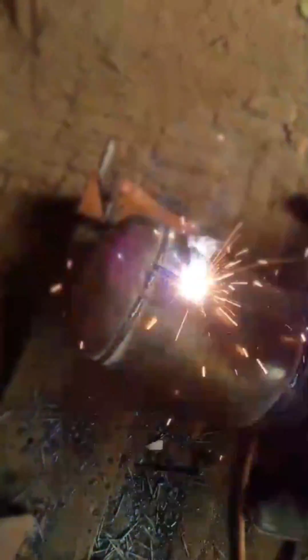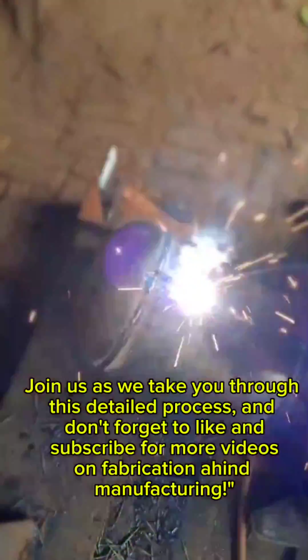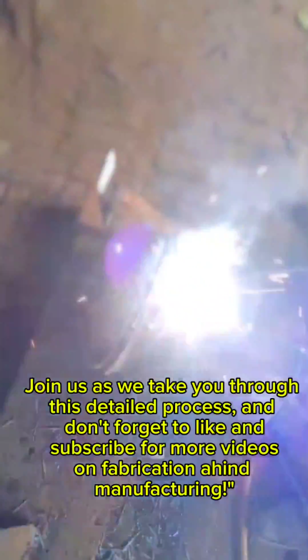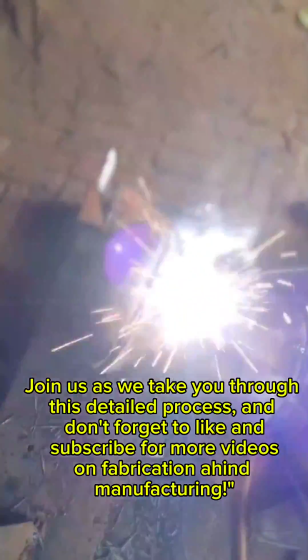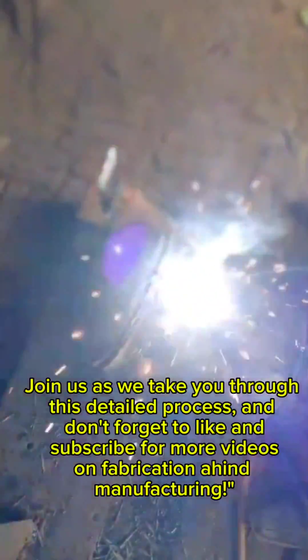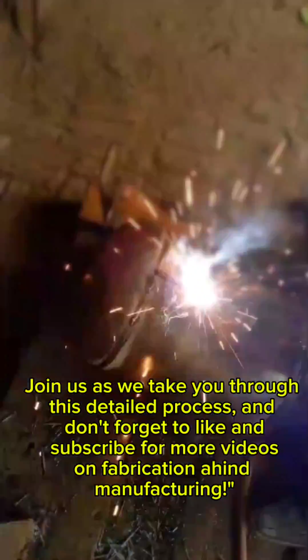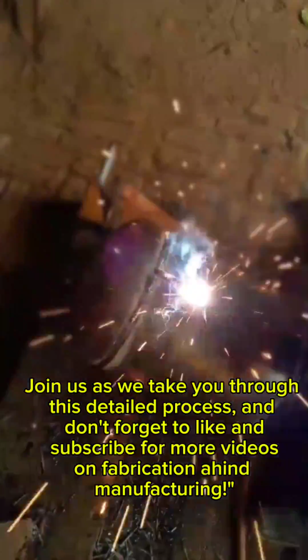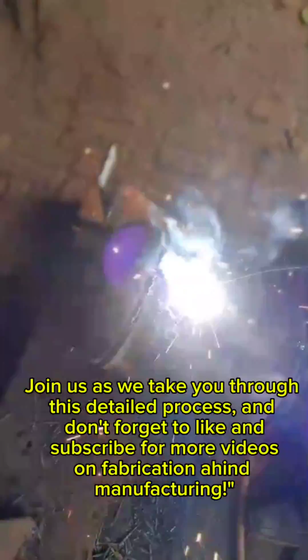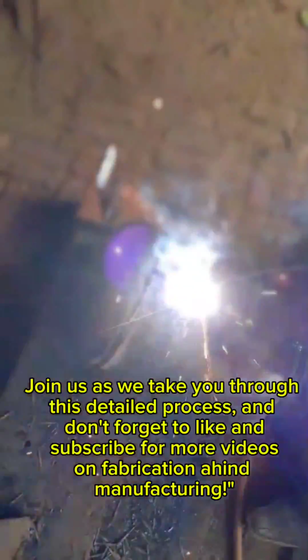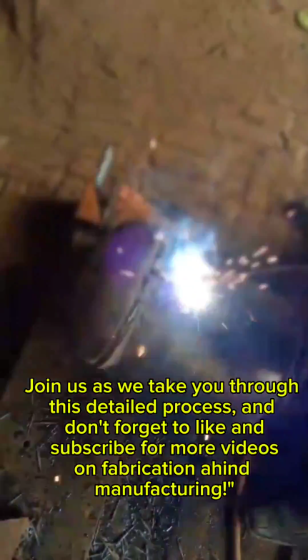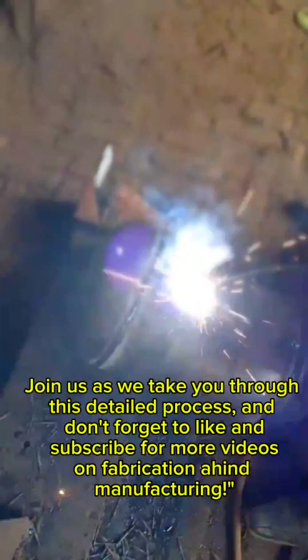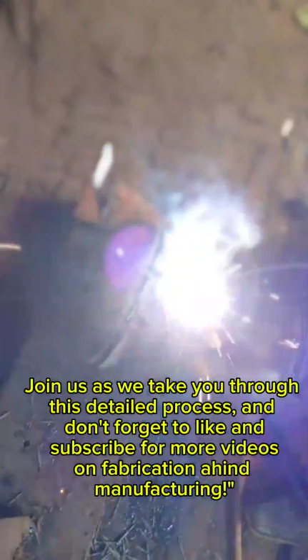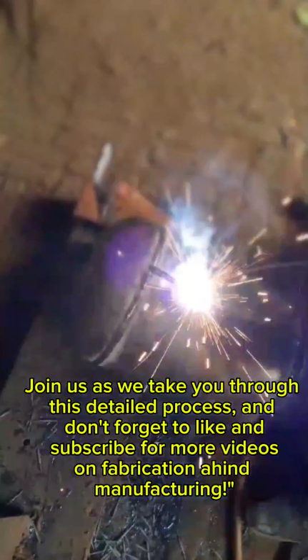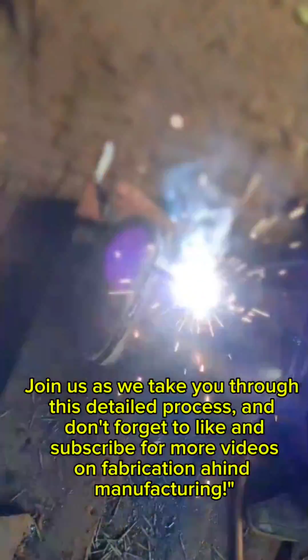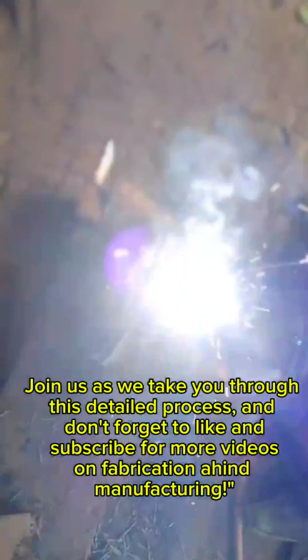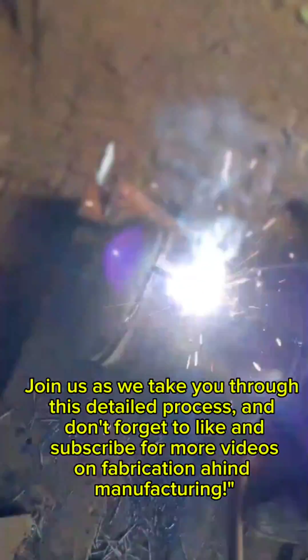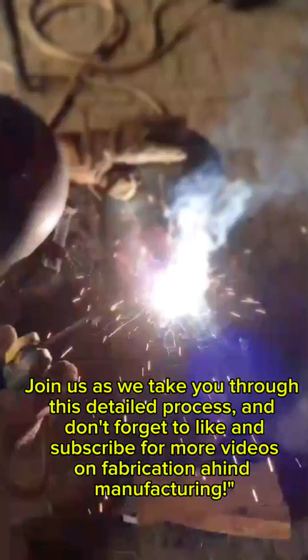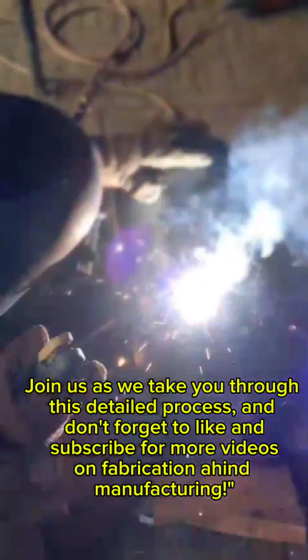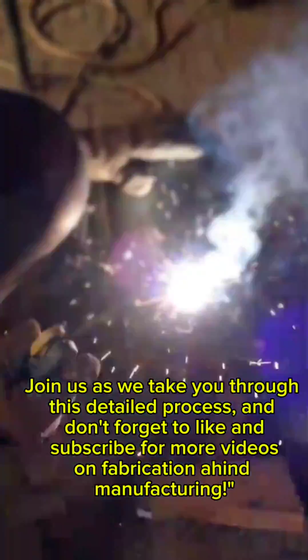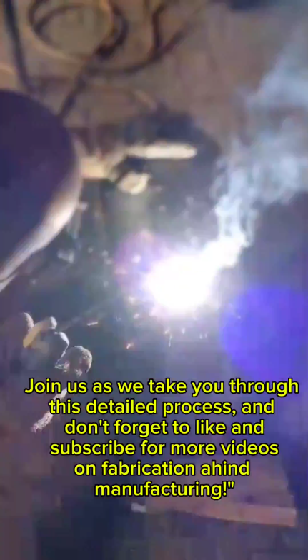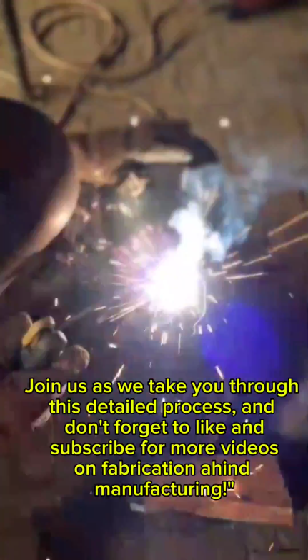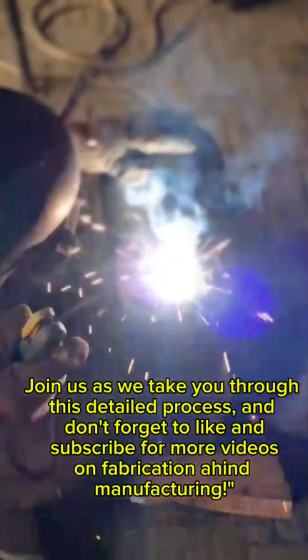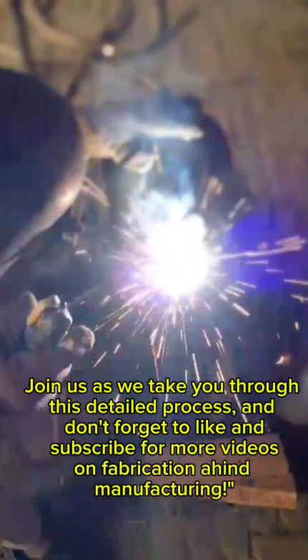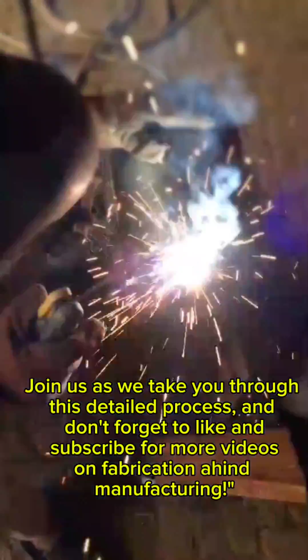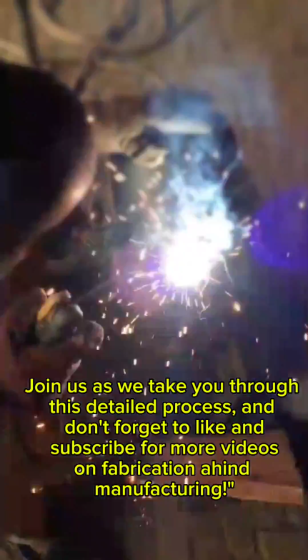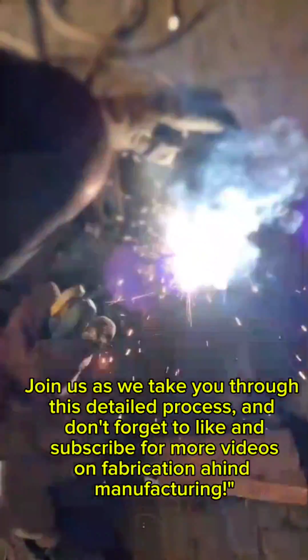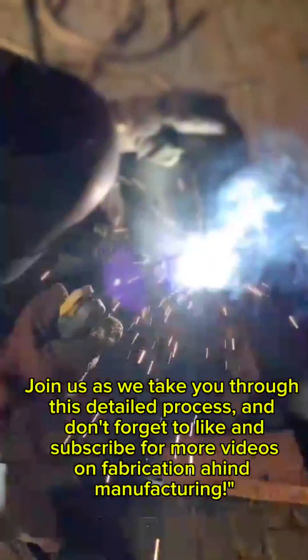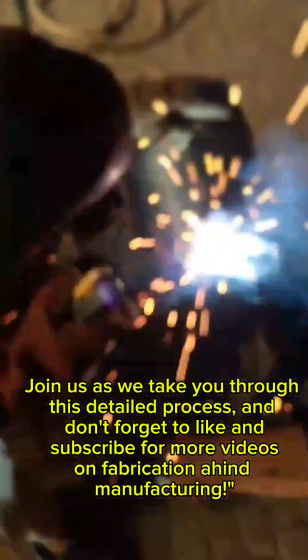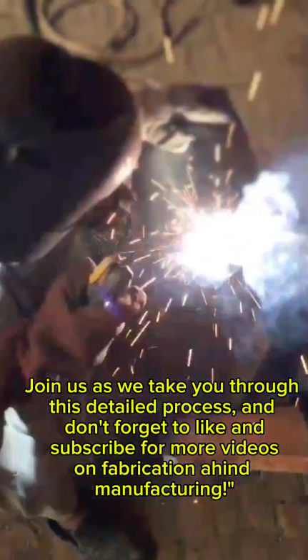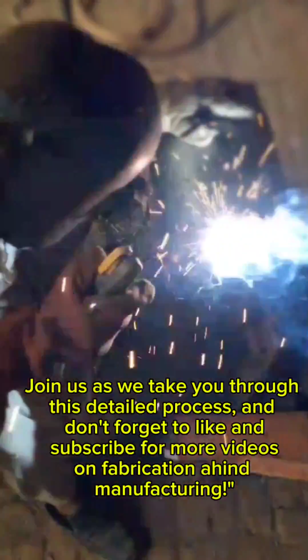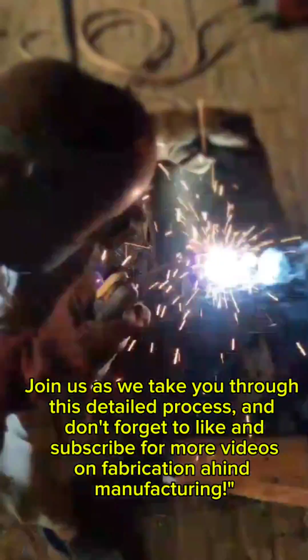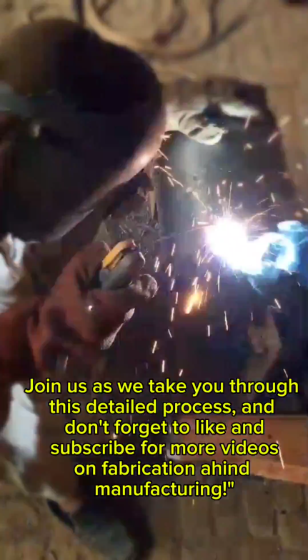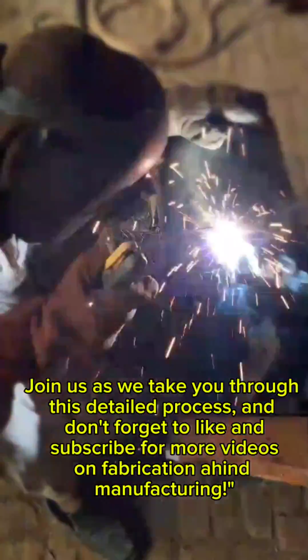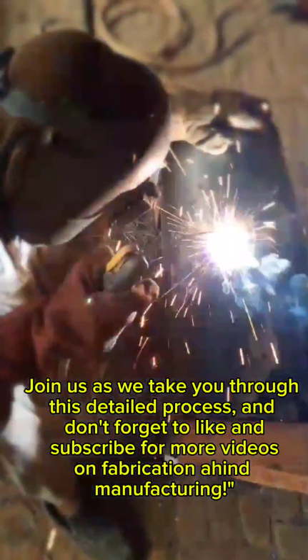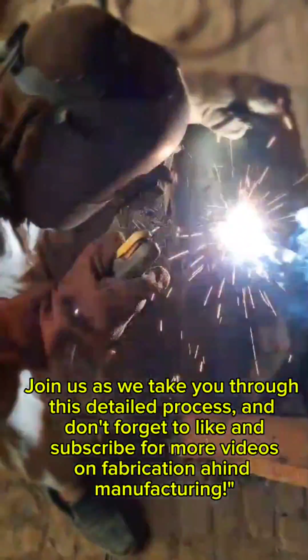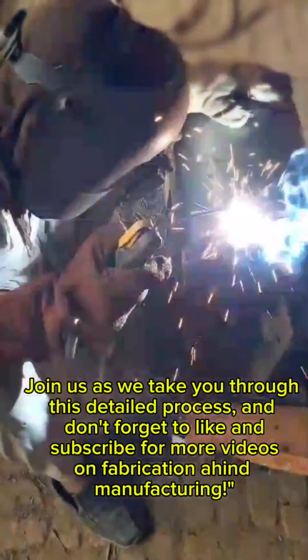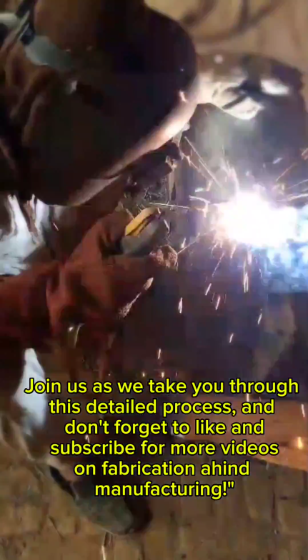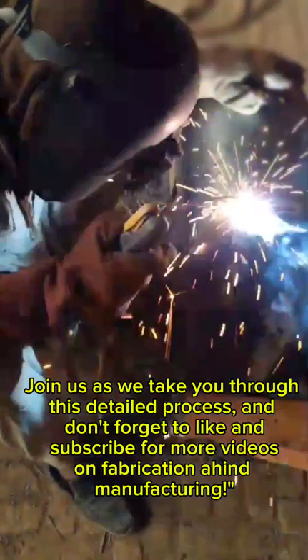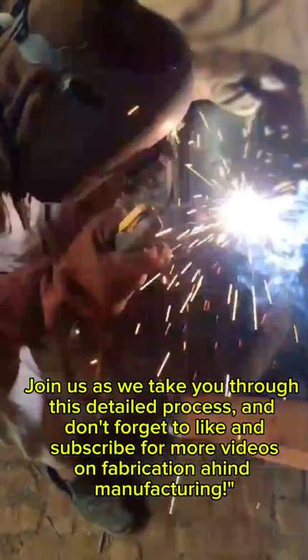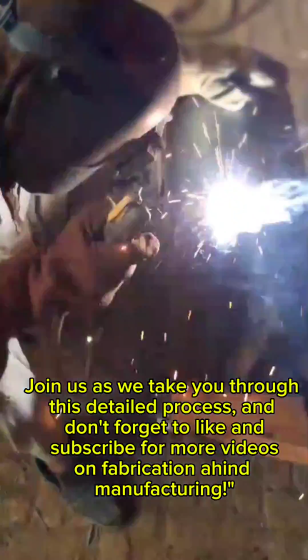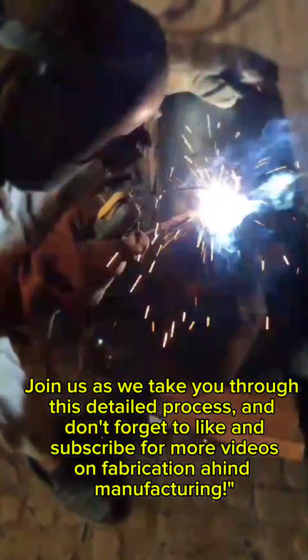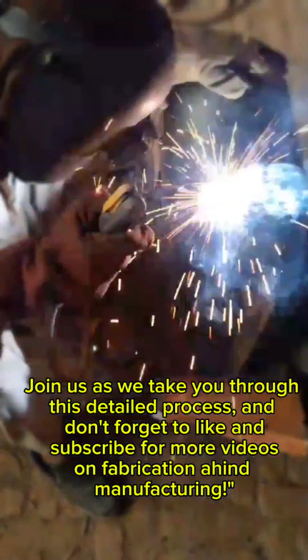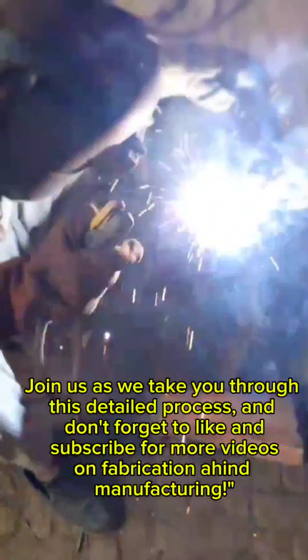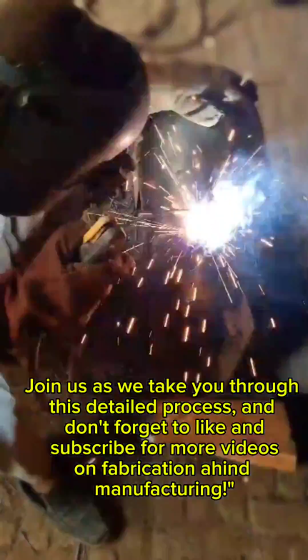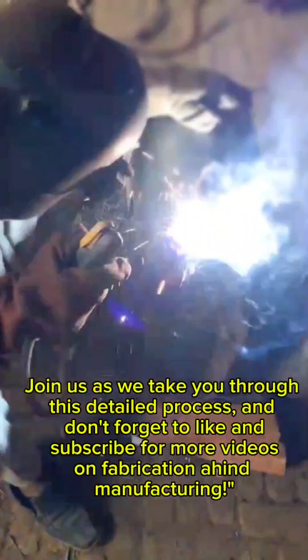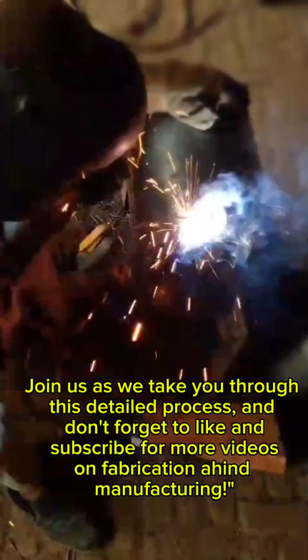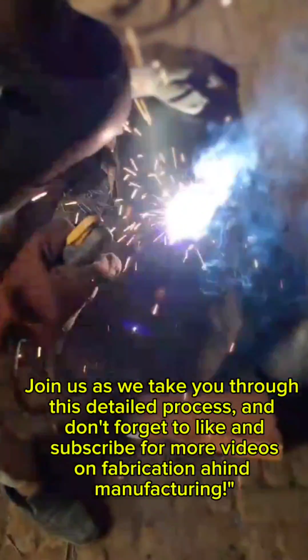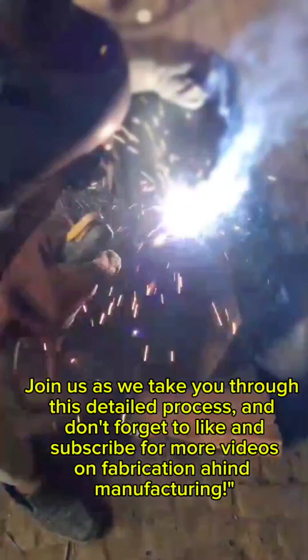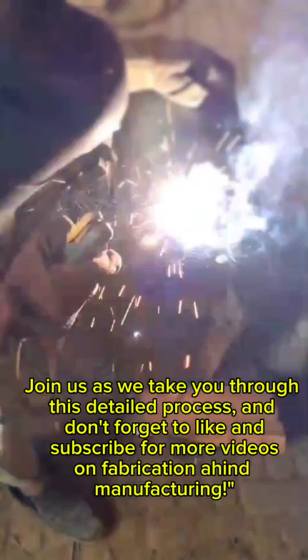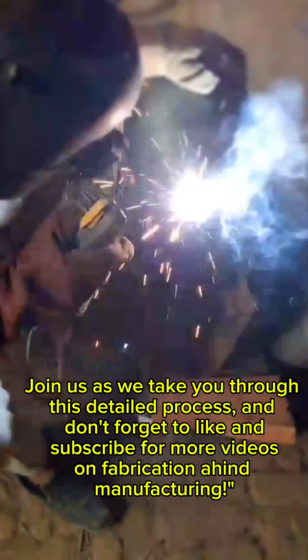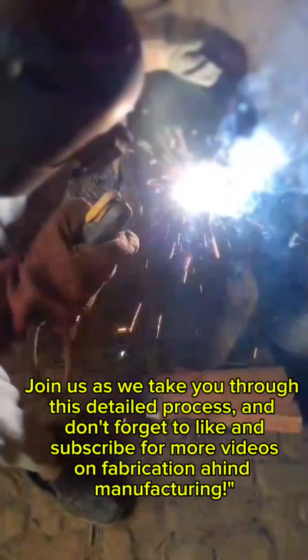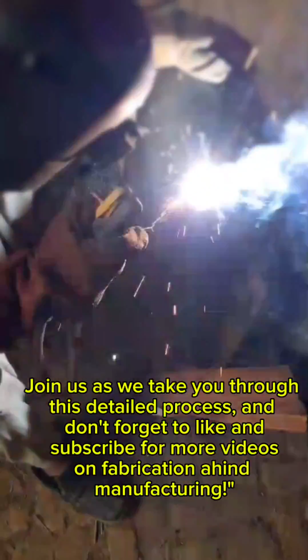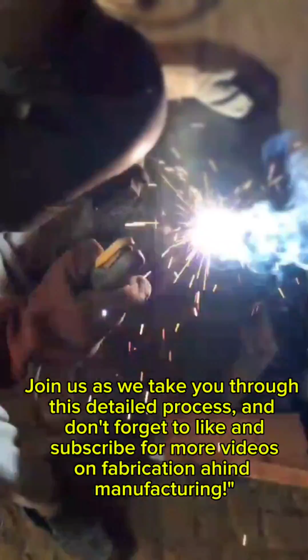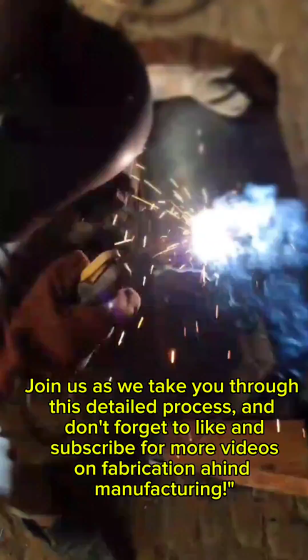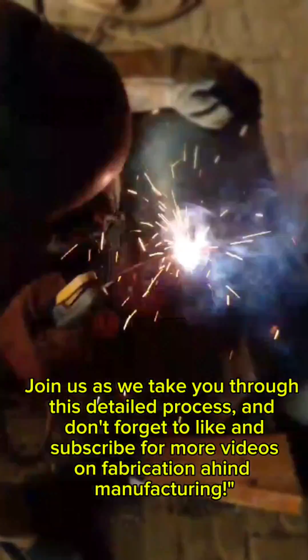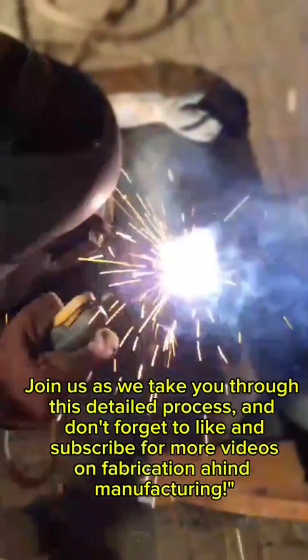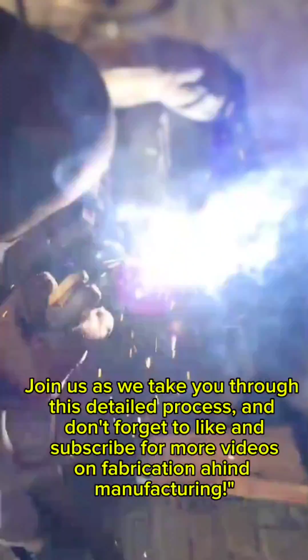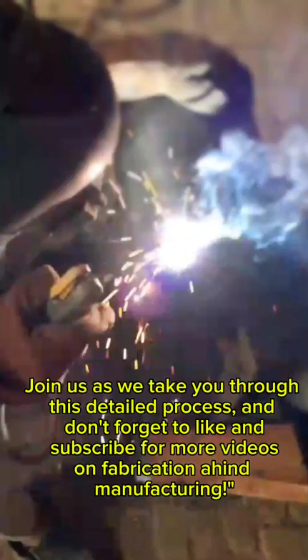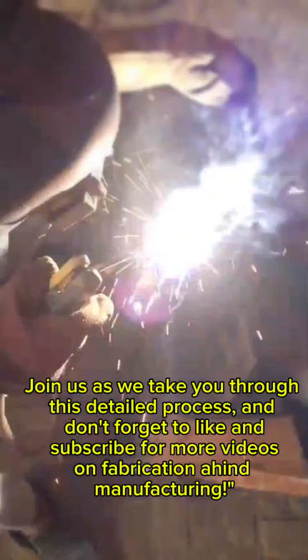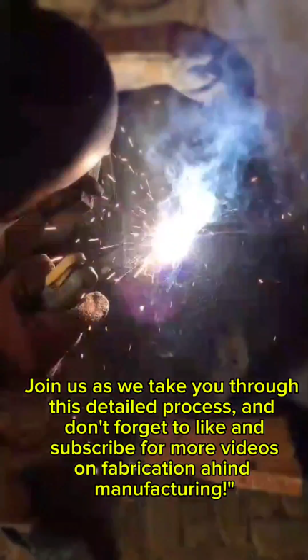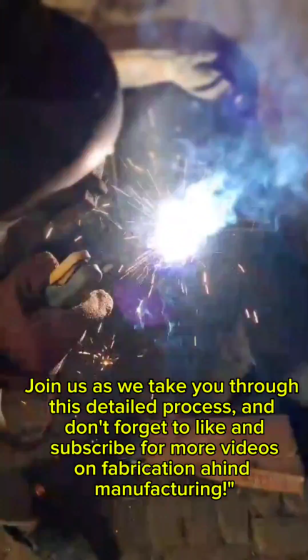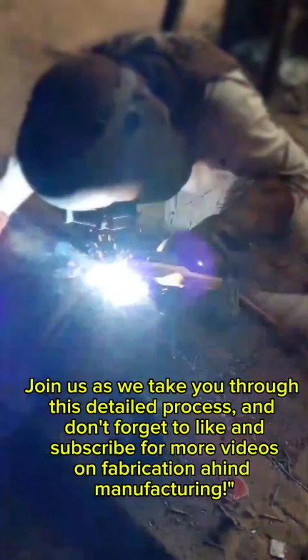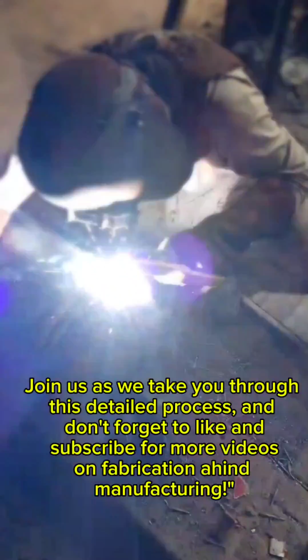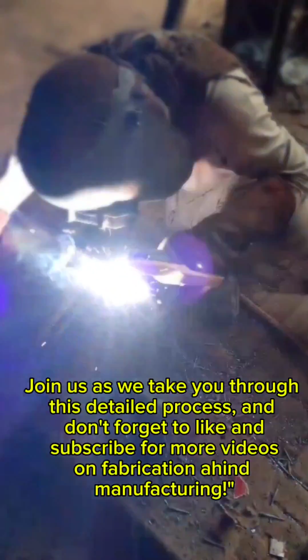Join us as we take you through this detailed process, and don't forget to like and subscribe for more videos on fabrication and manufacturing.